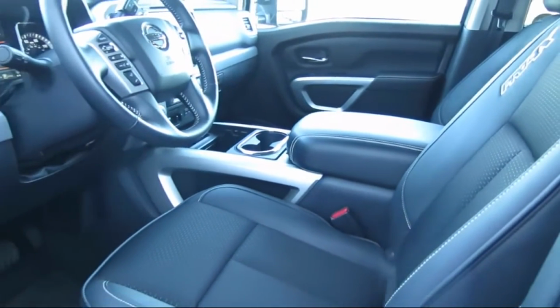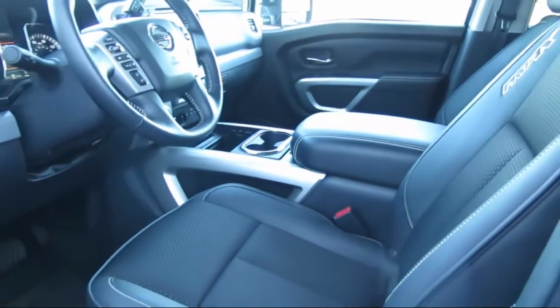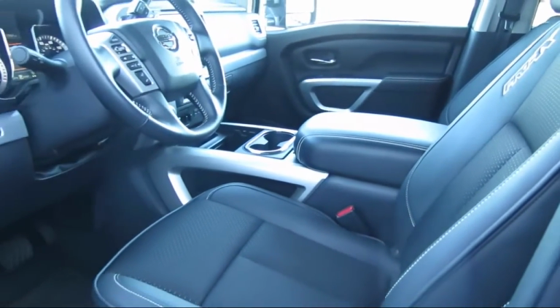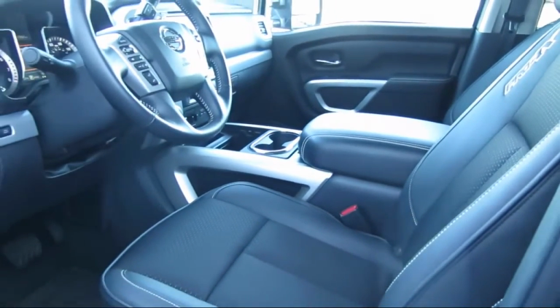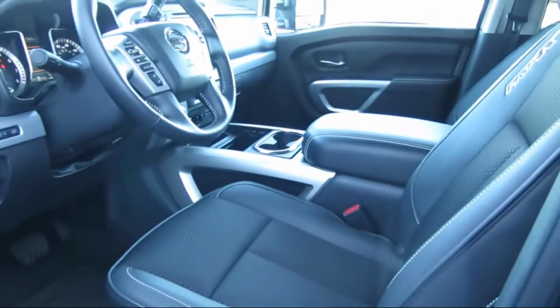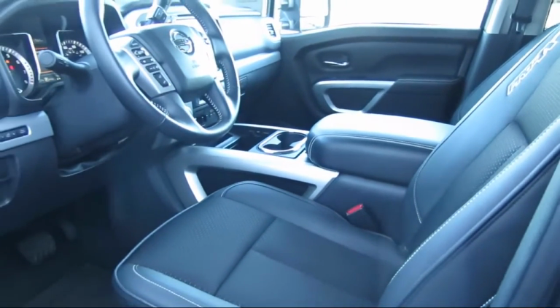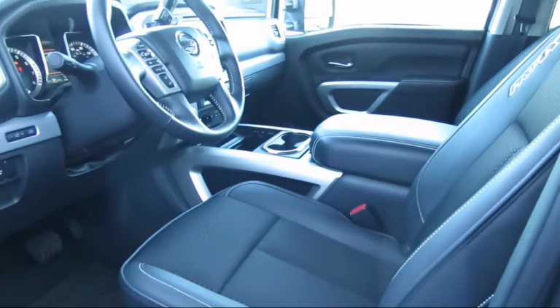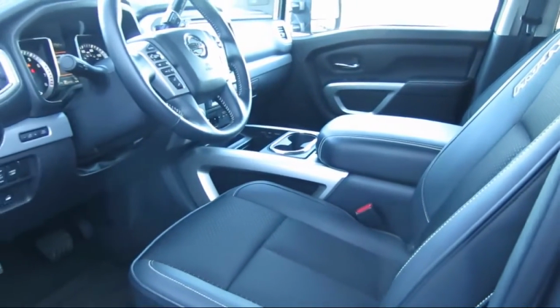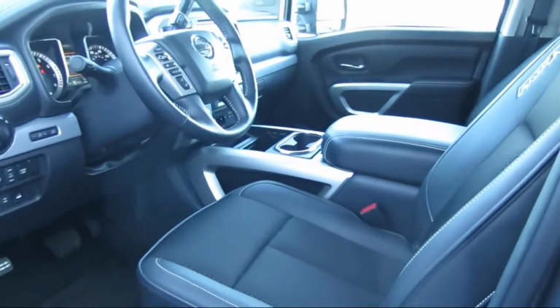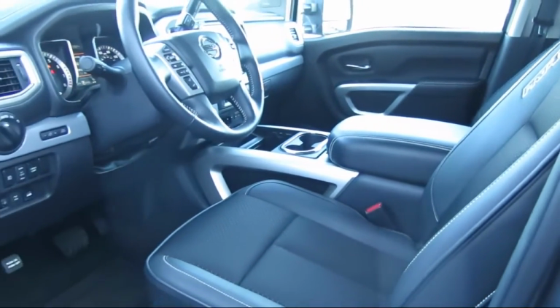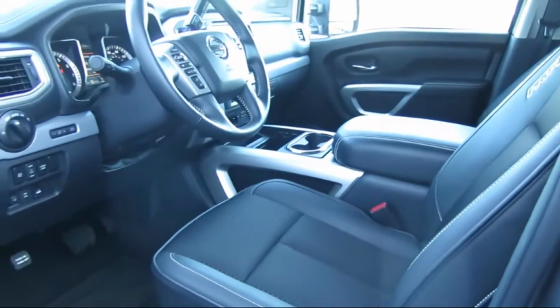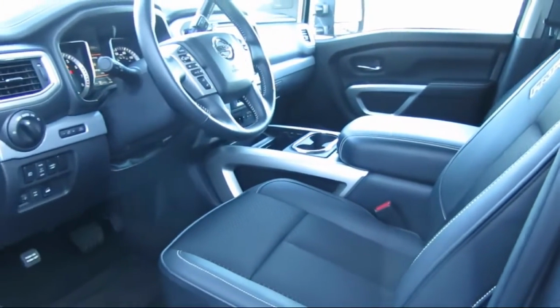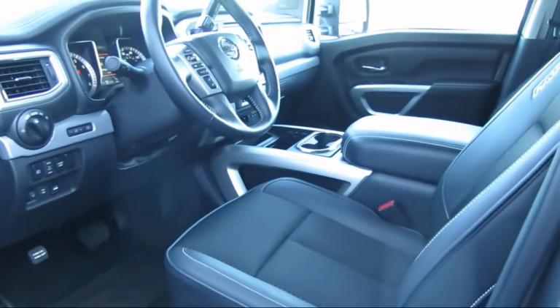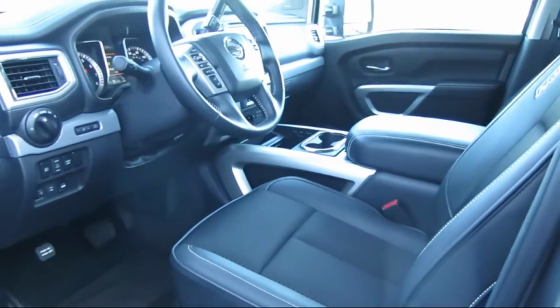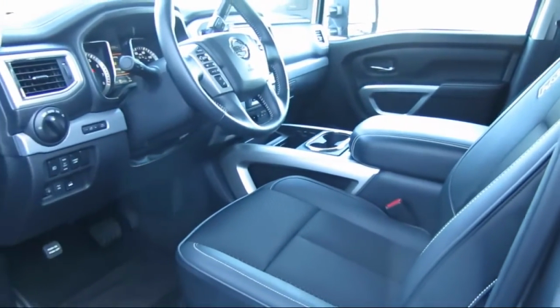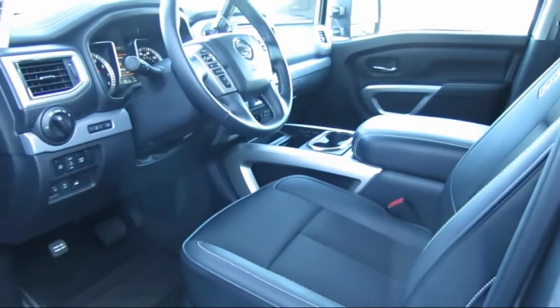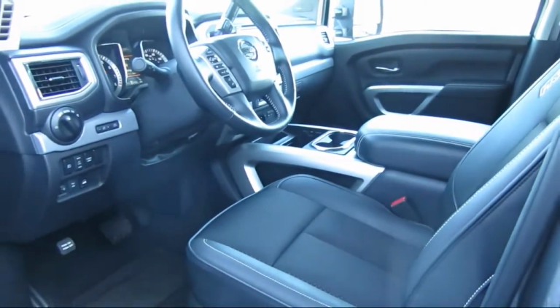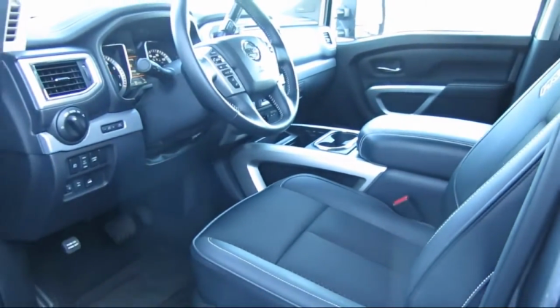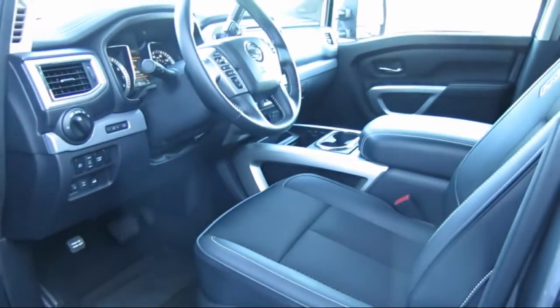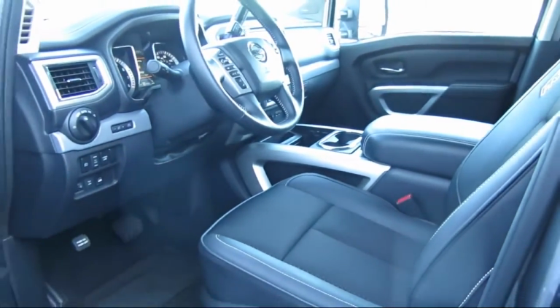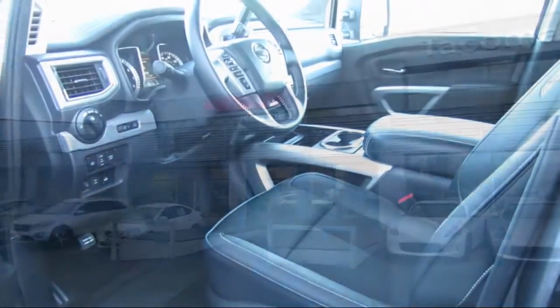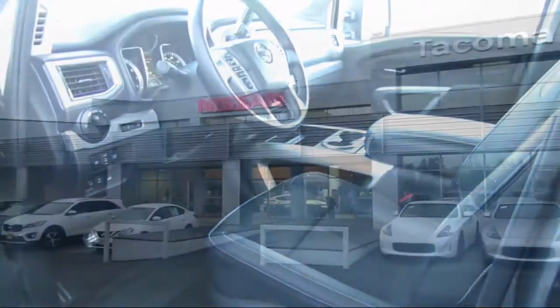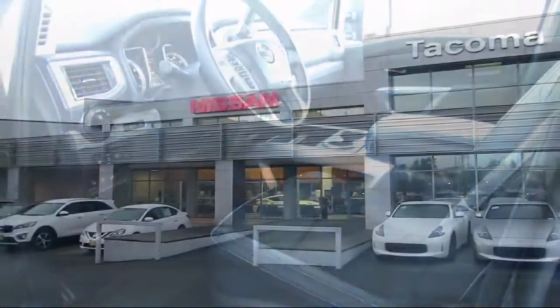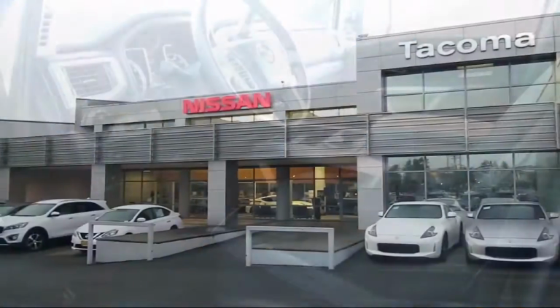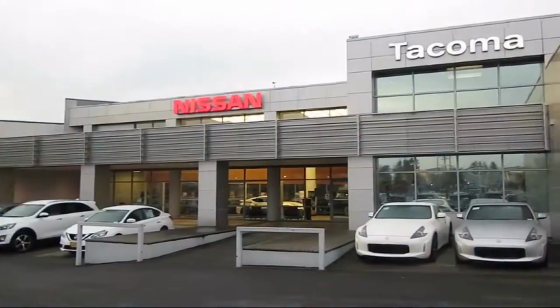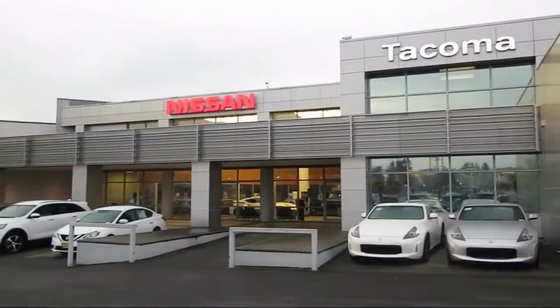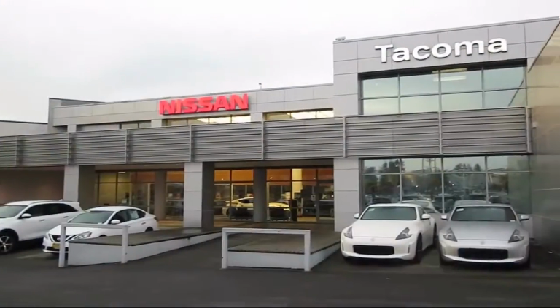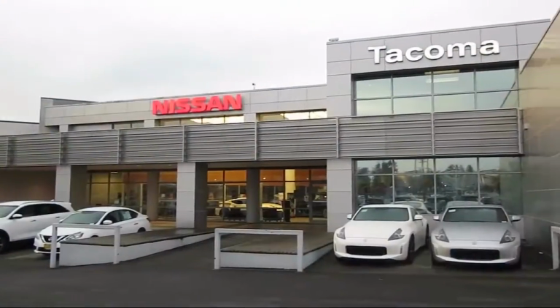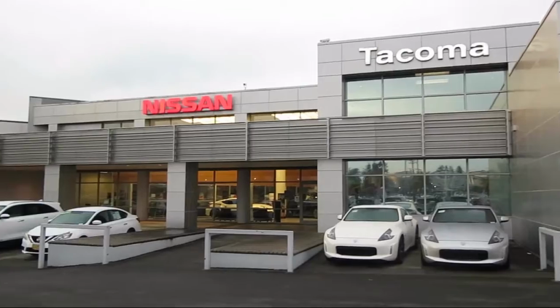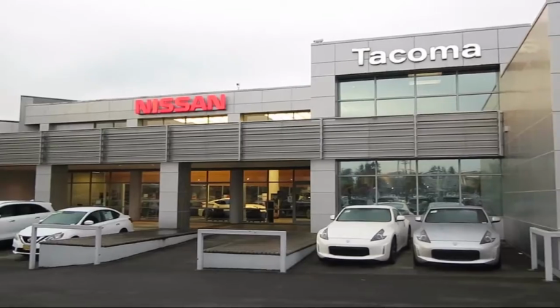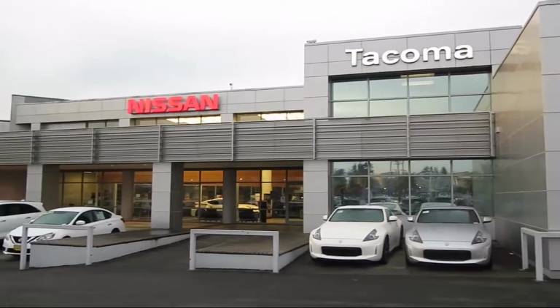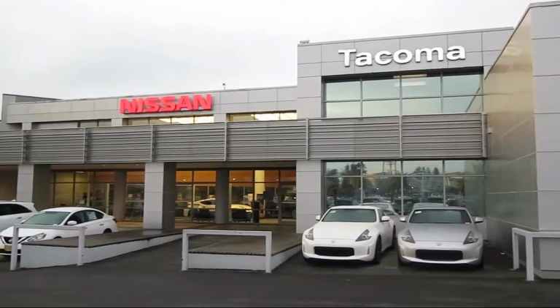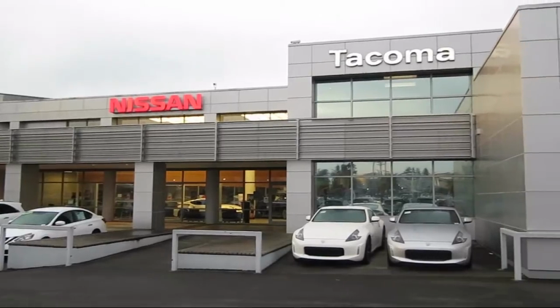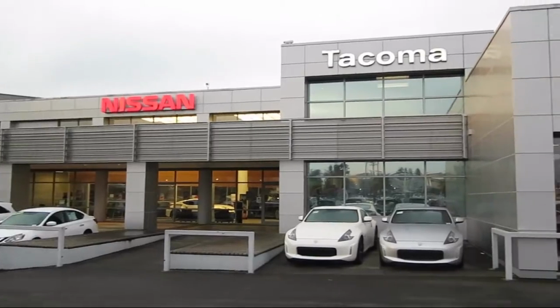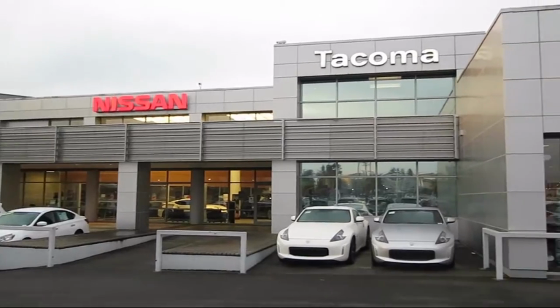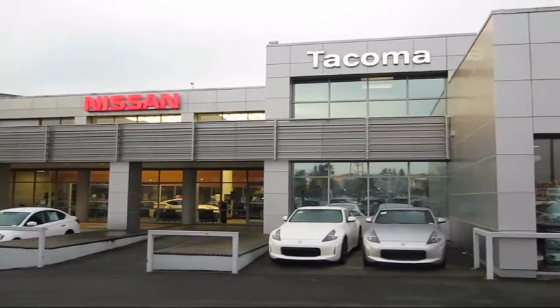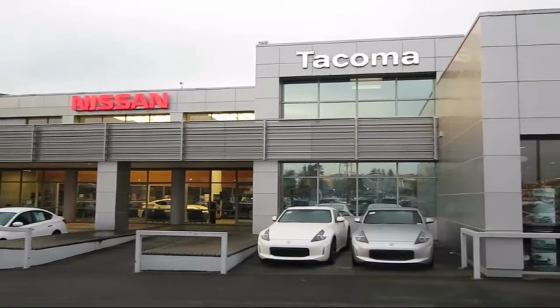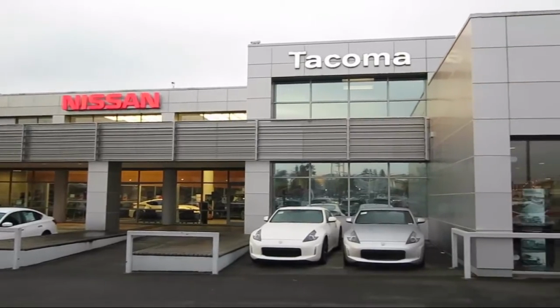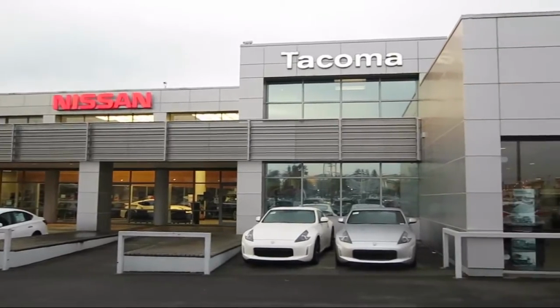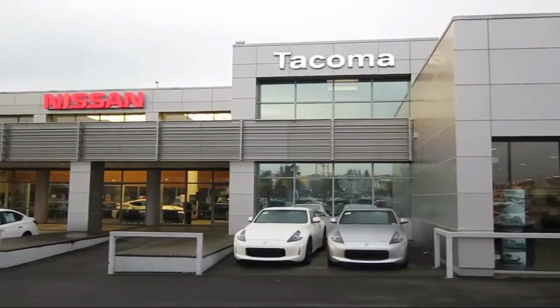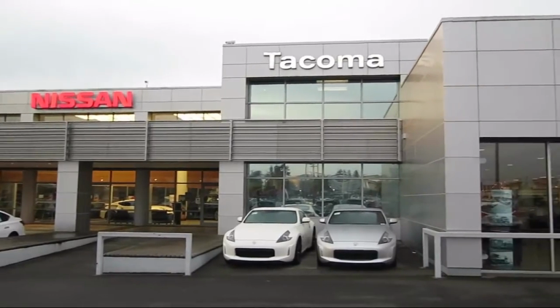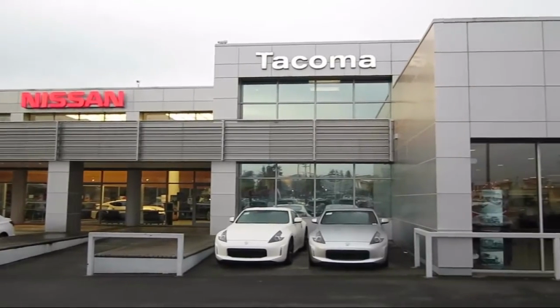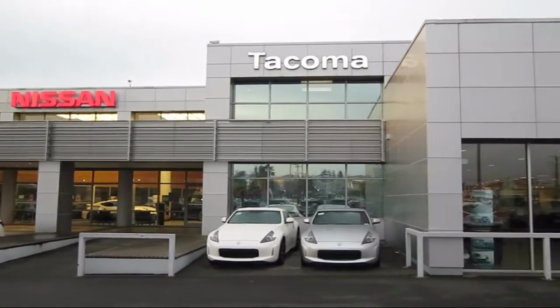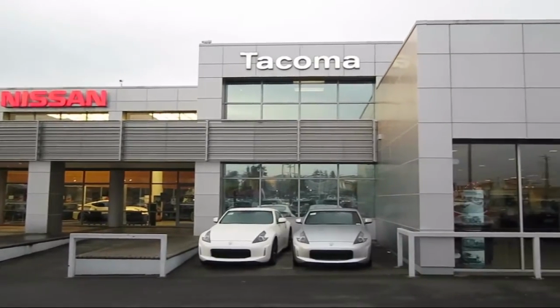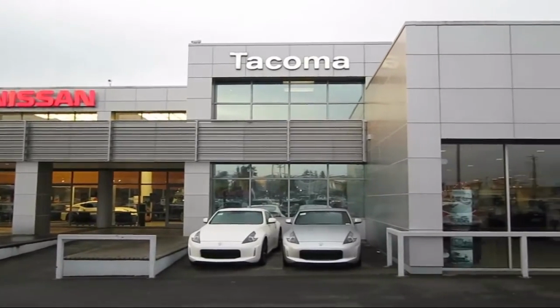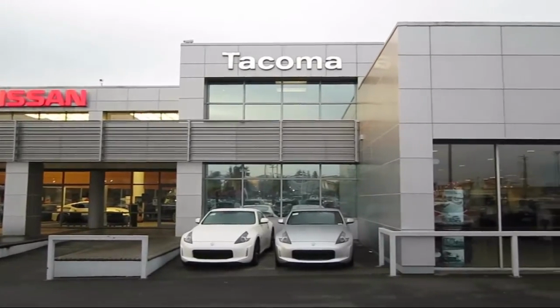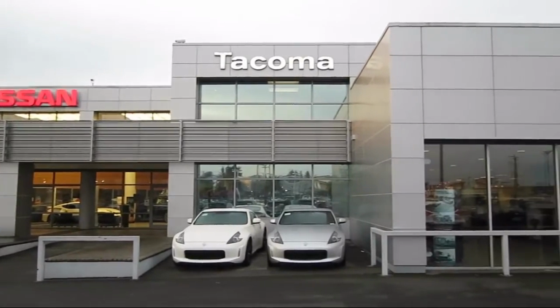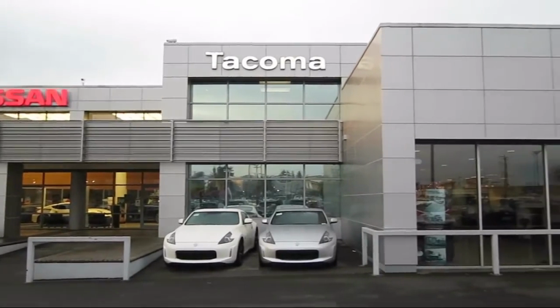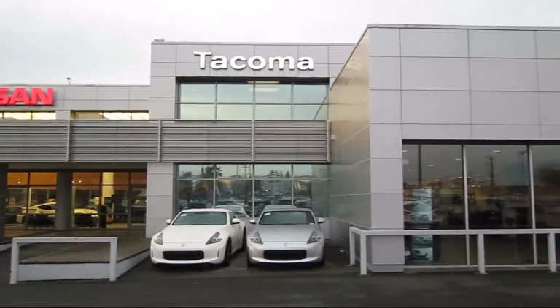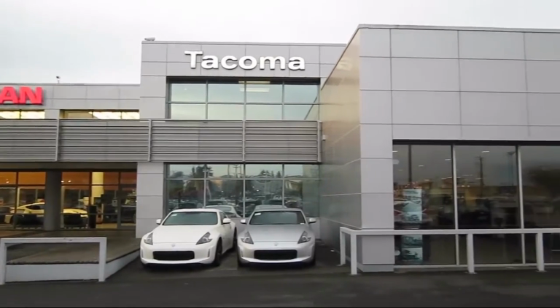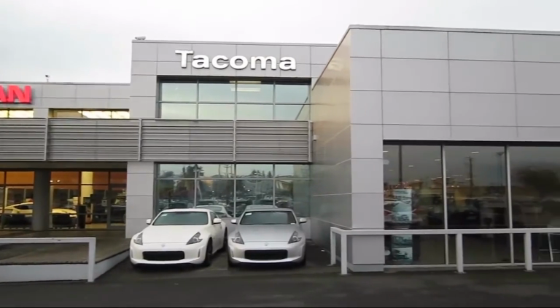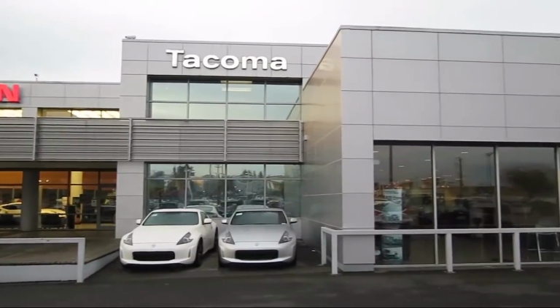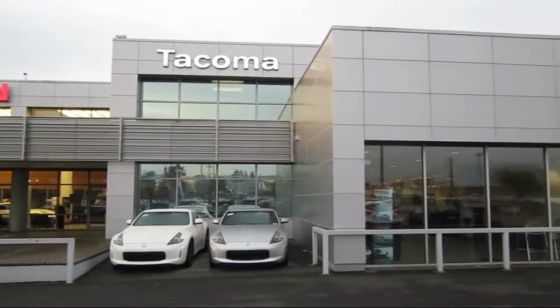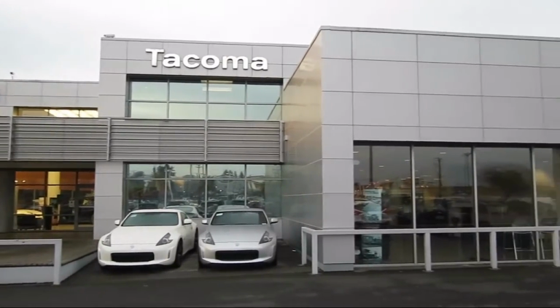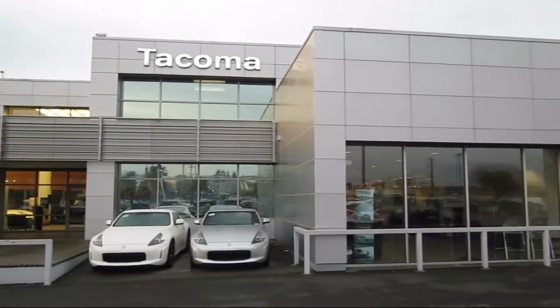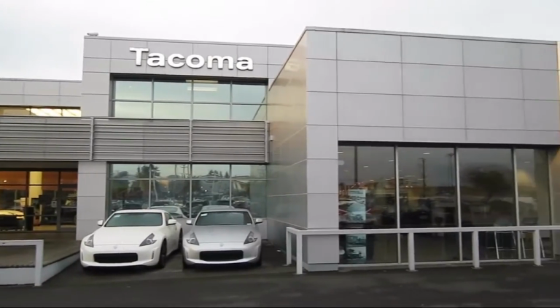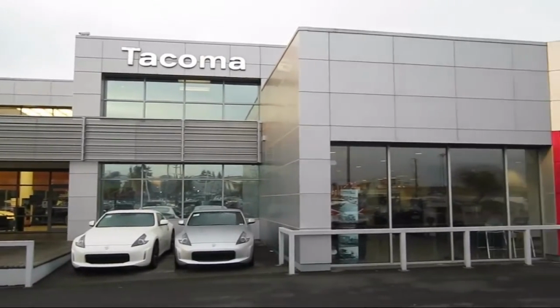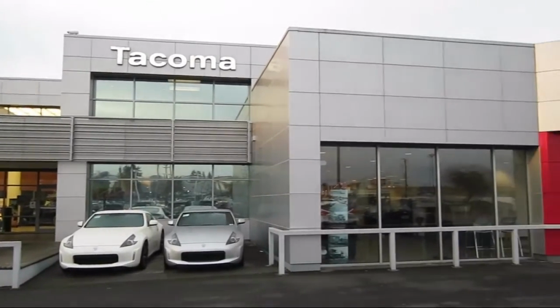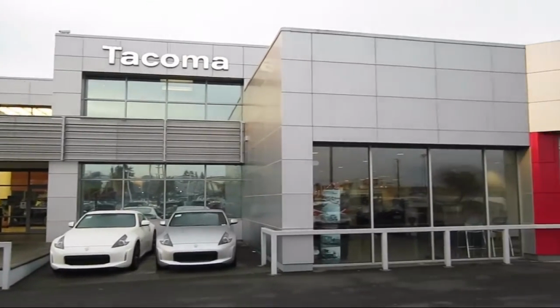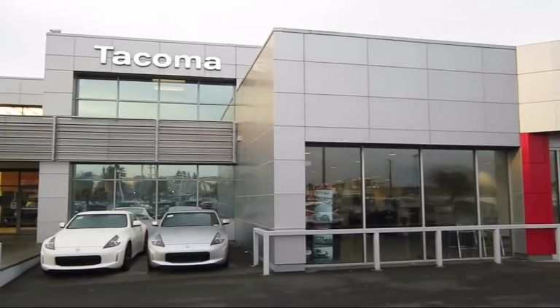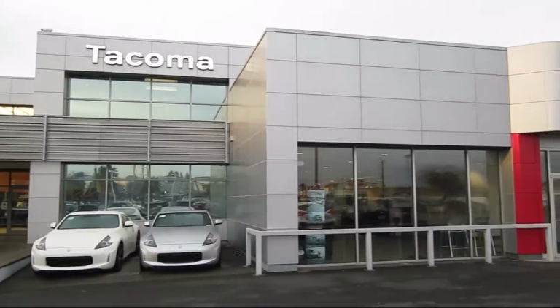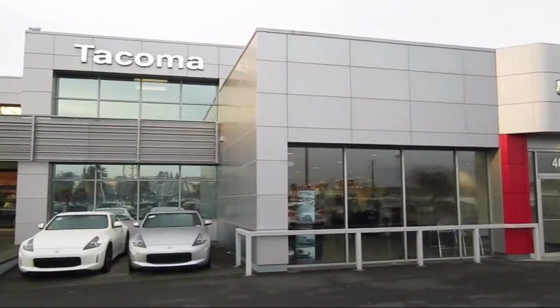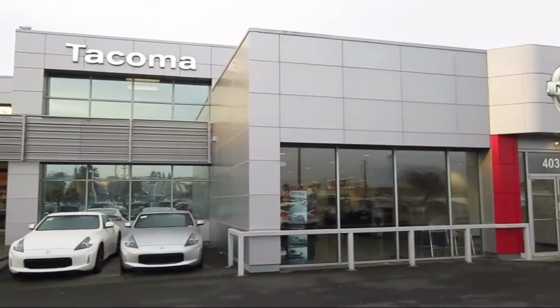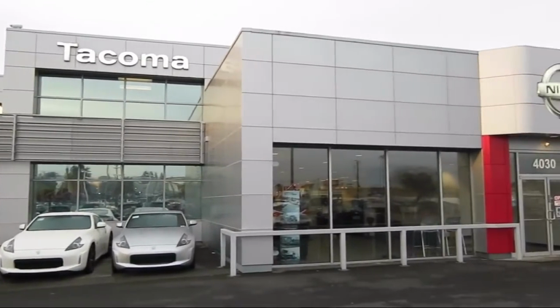So come see us today. Find us at the intersection of savings, 38th and South Tacoma Way. See you when you get here.